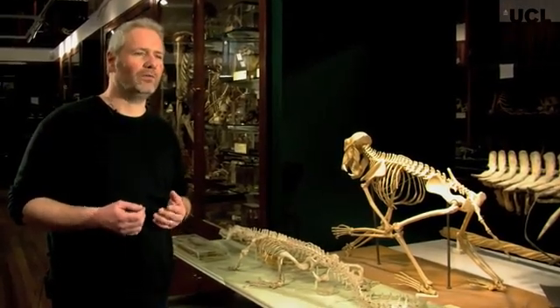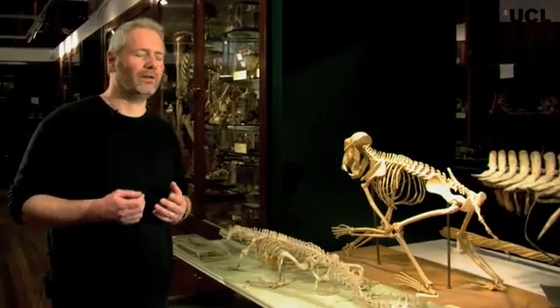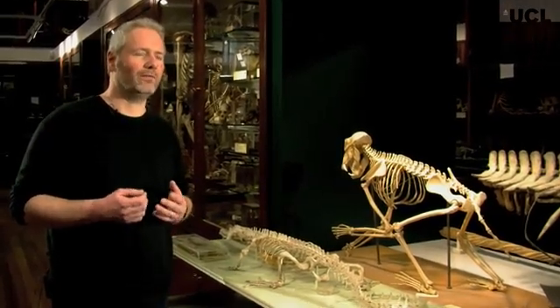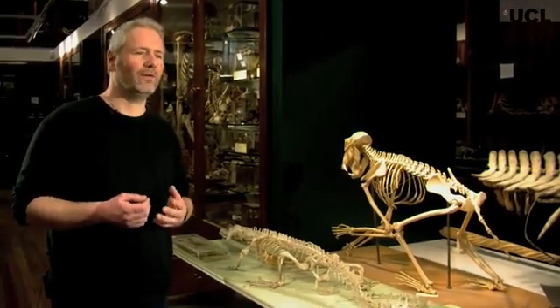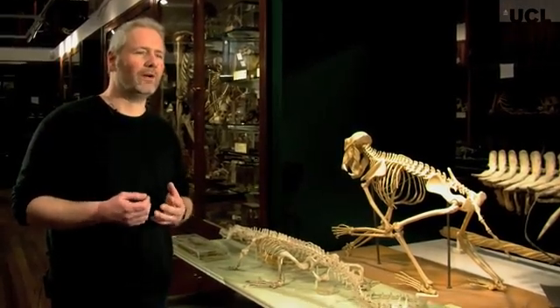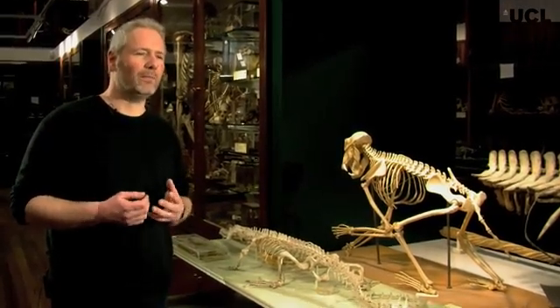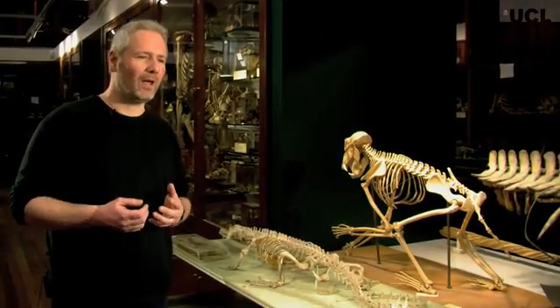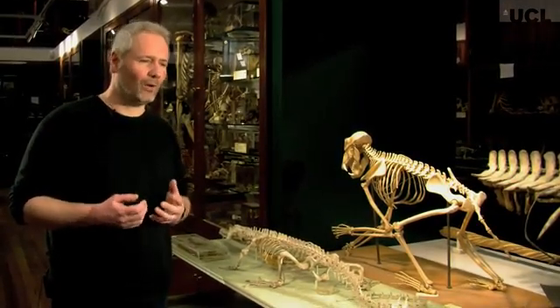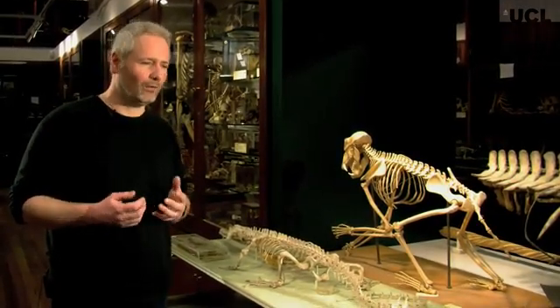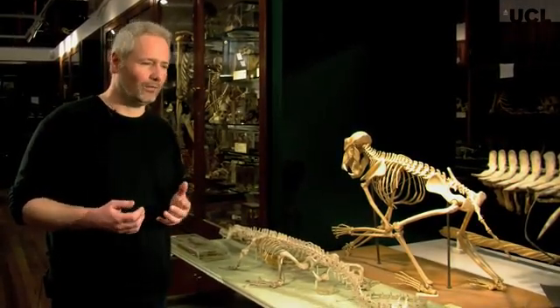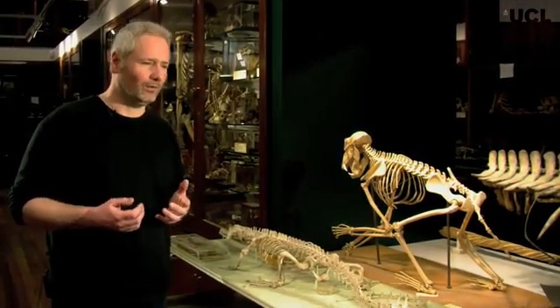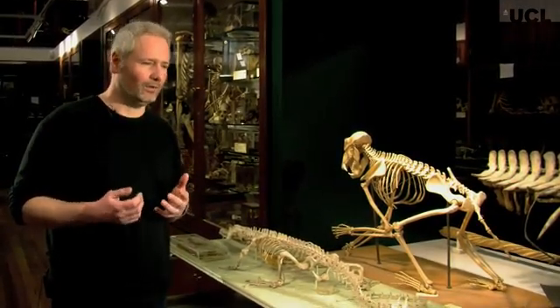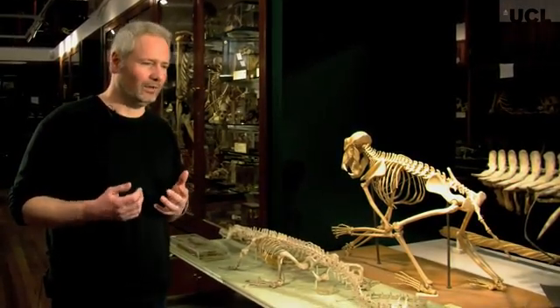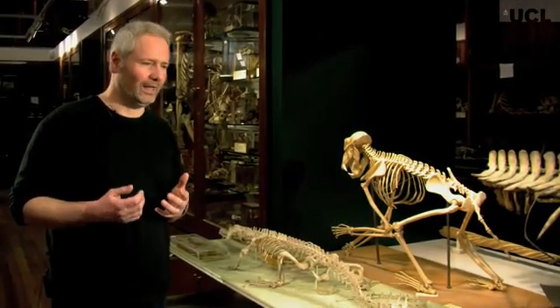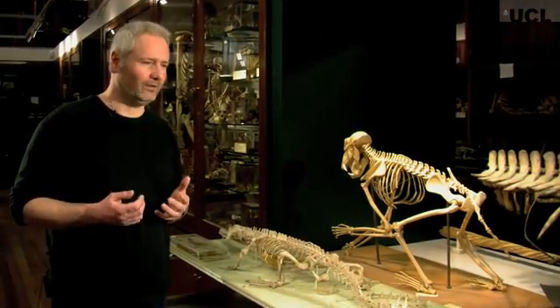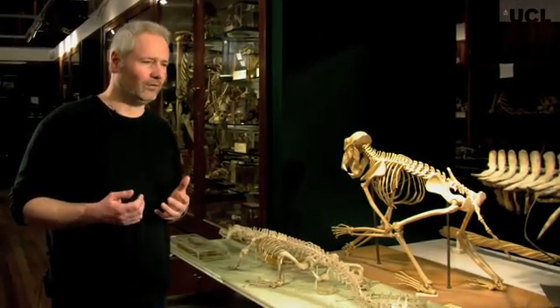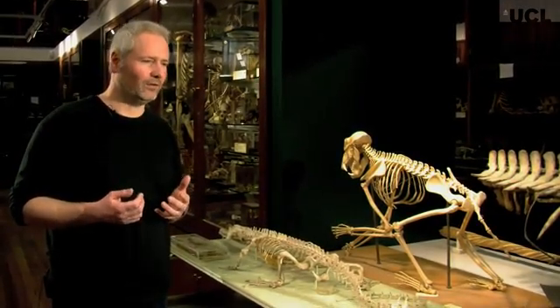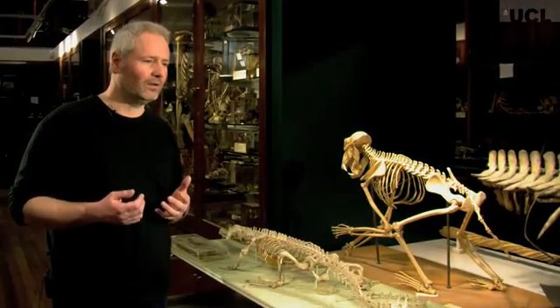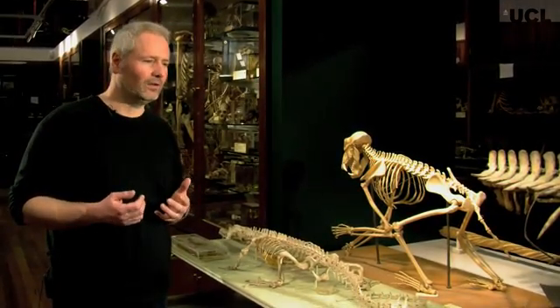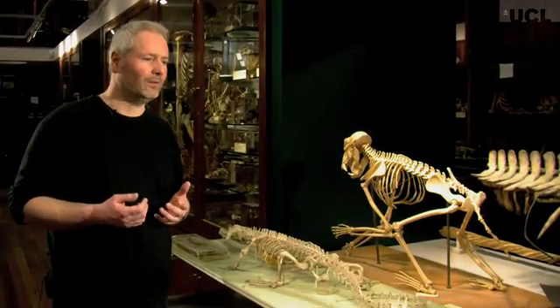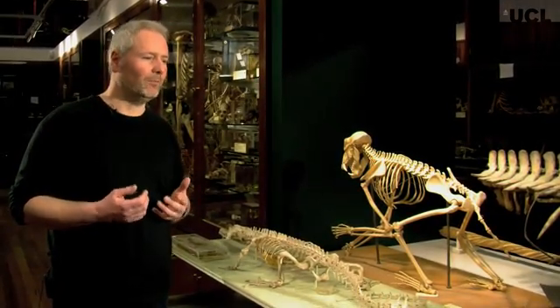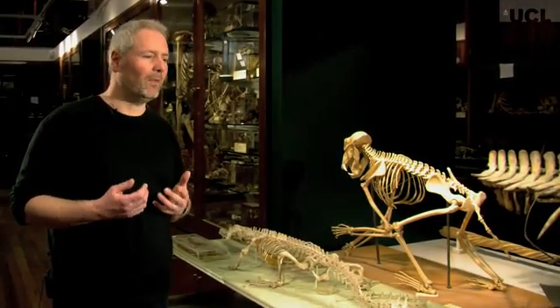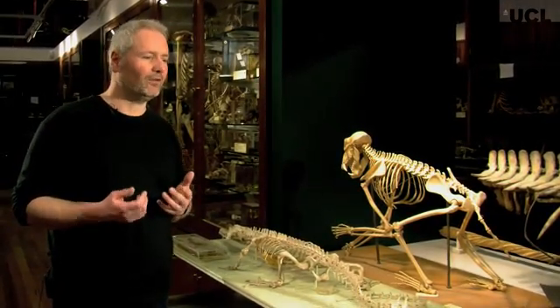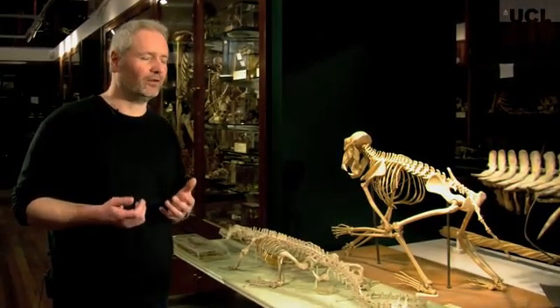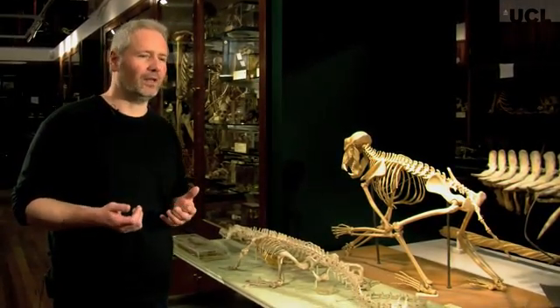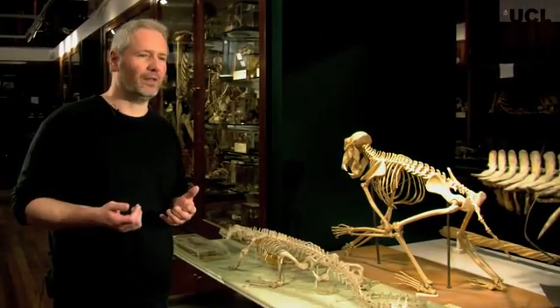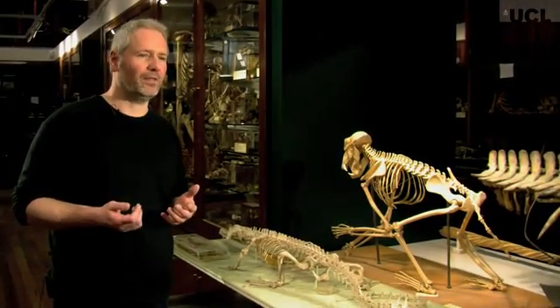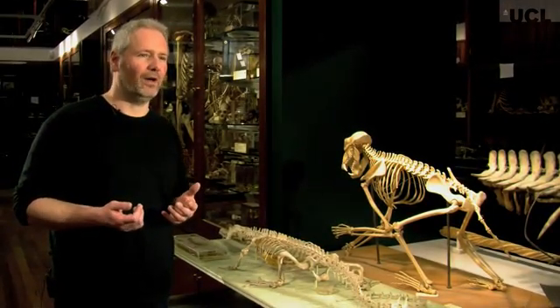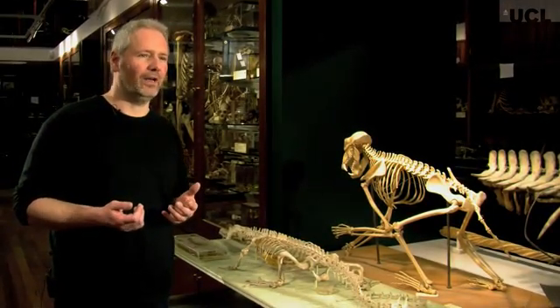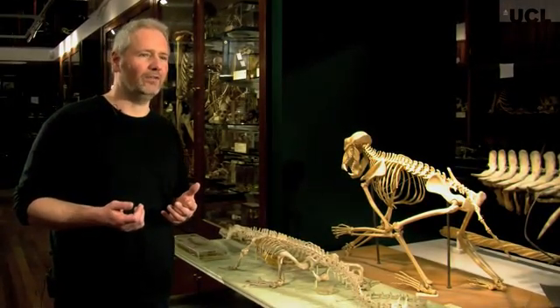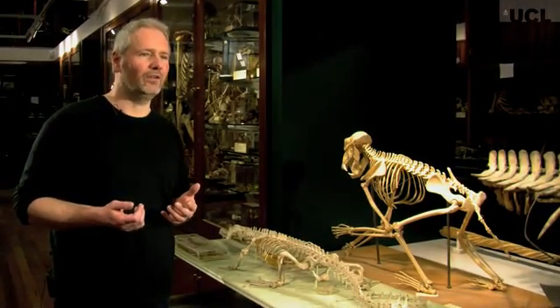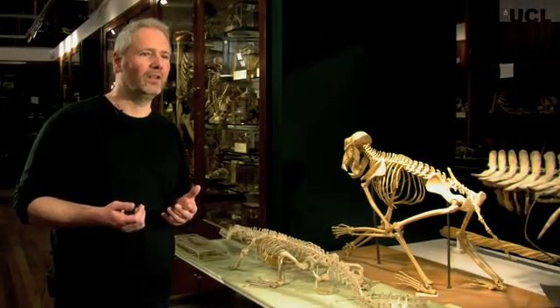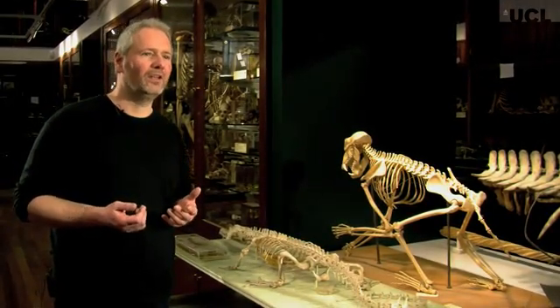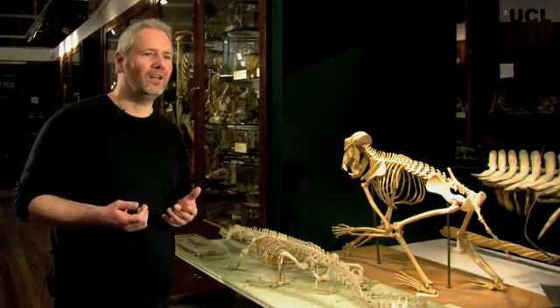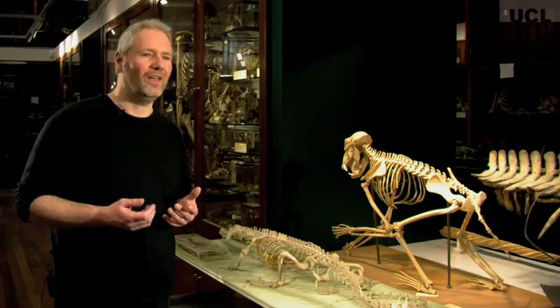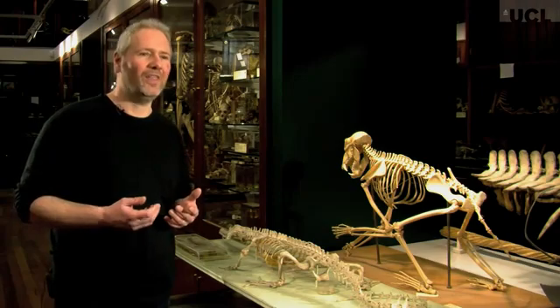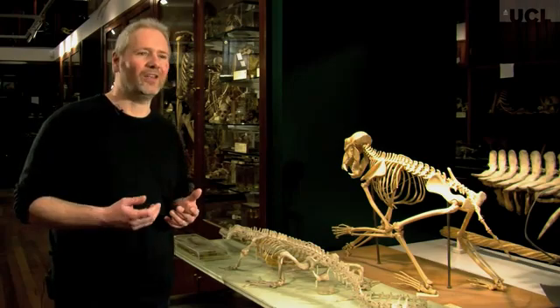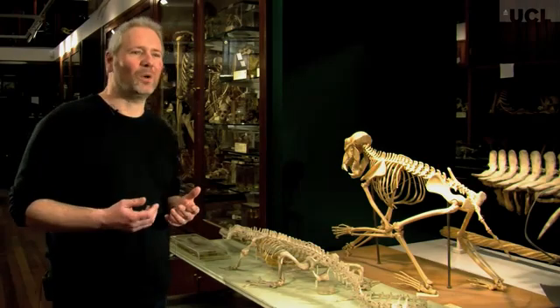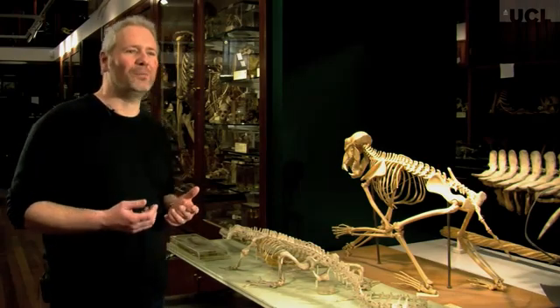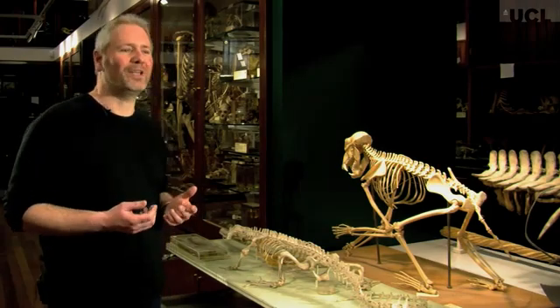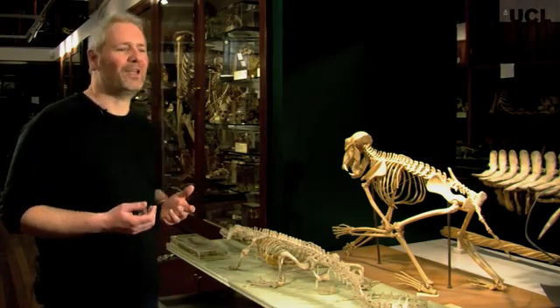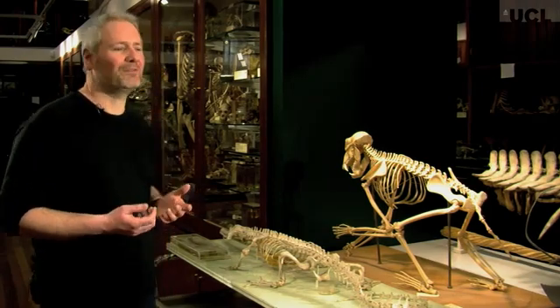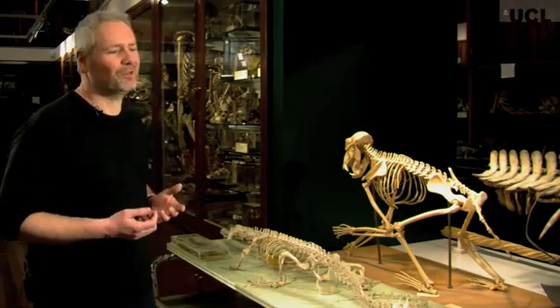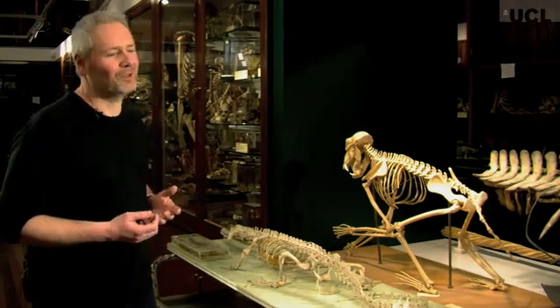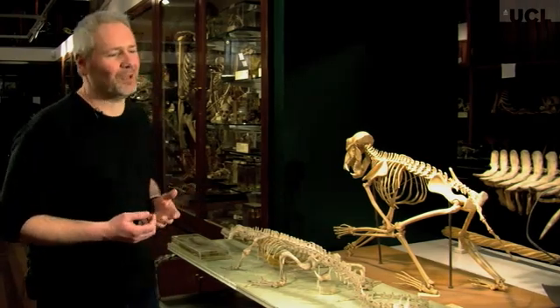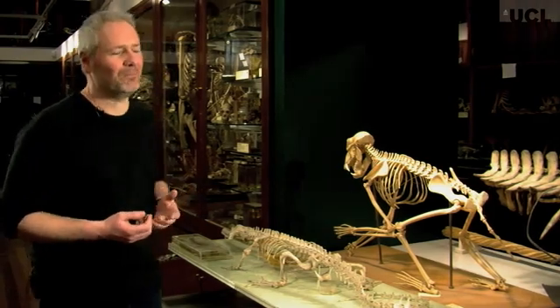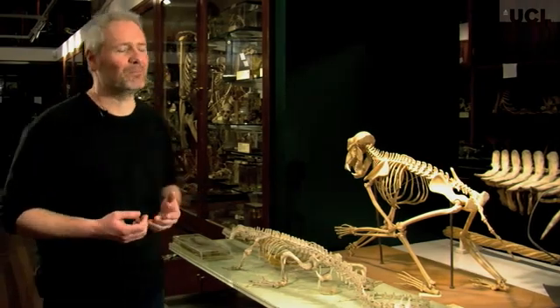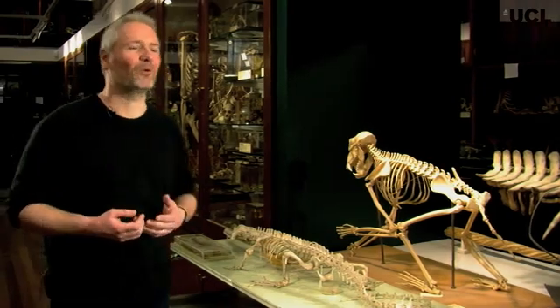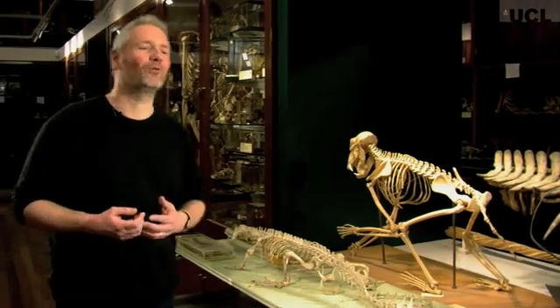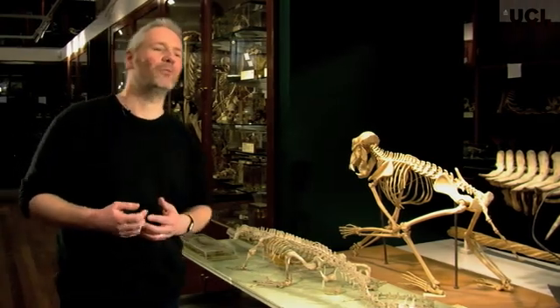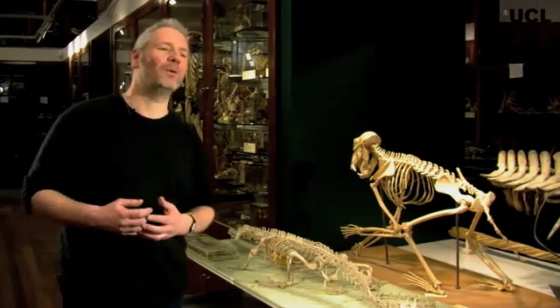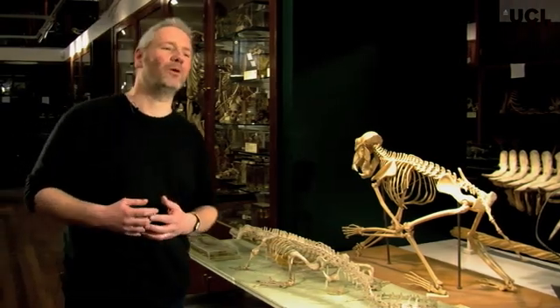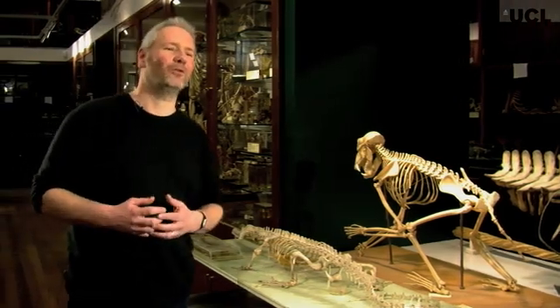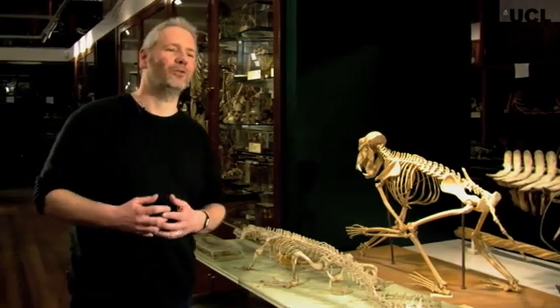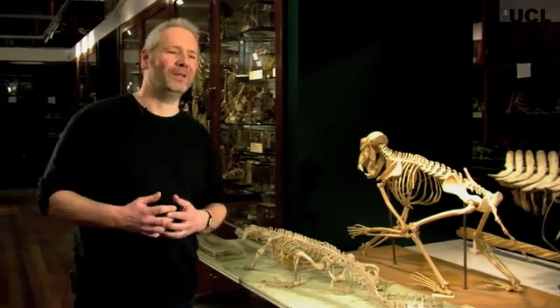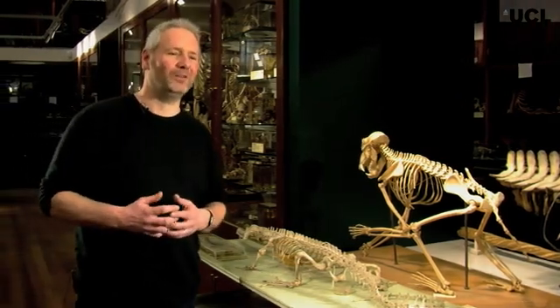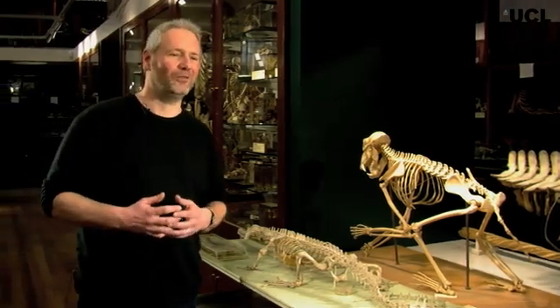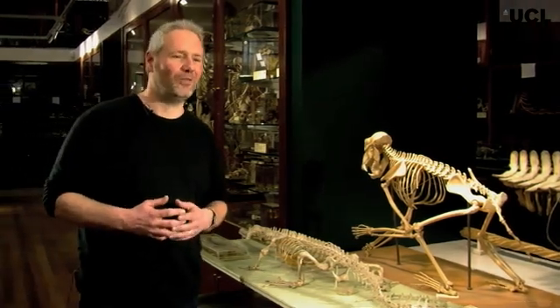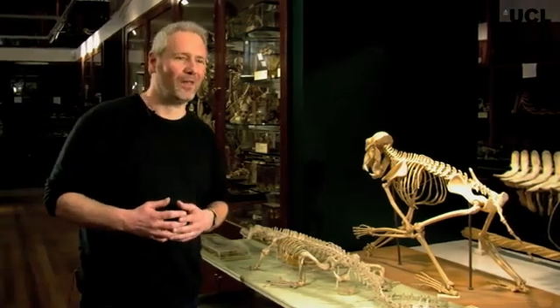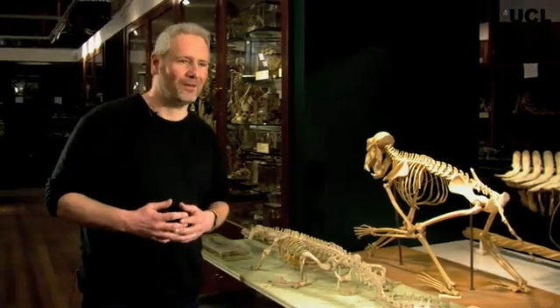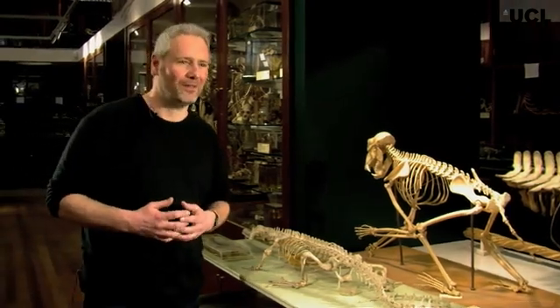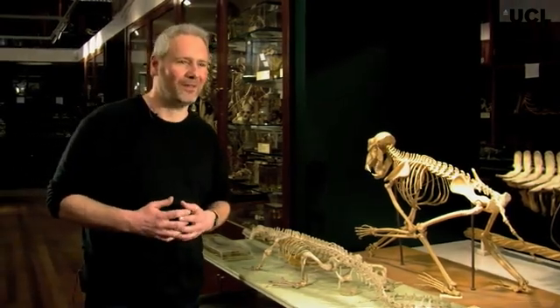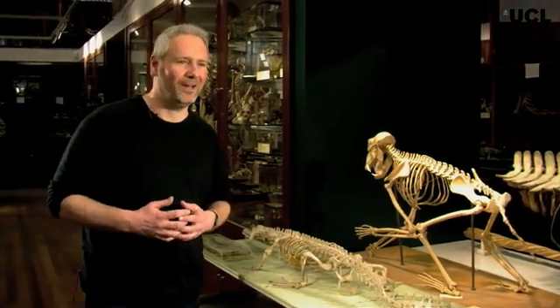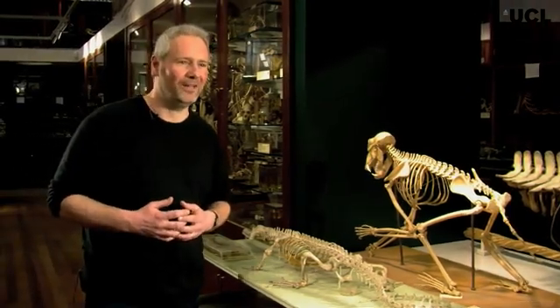And that's how Brontomerus would have been as well — it would have had very powerful legs, muscular thighs, and that's why we gave it the name. Brontomerus means thunder thighs.